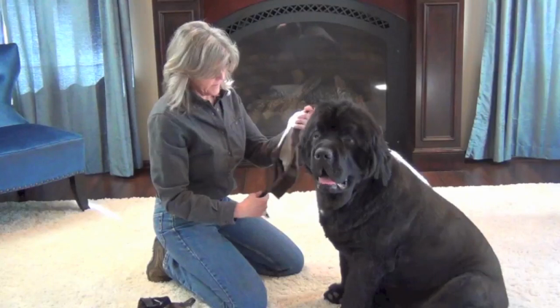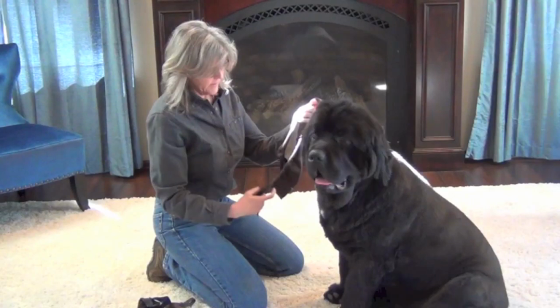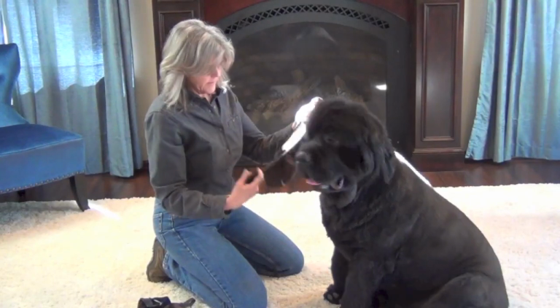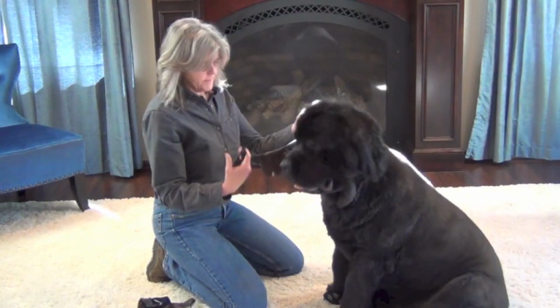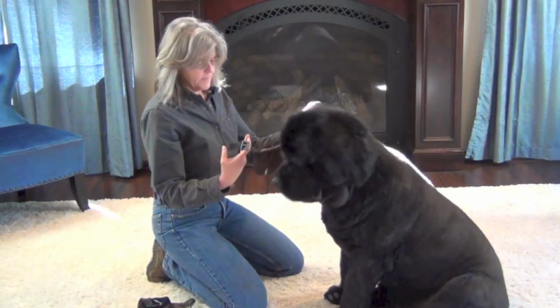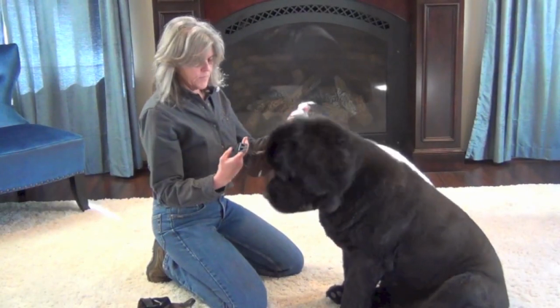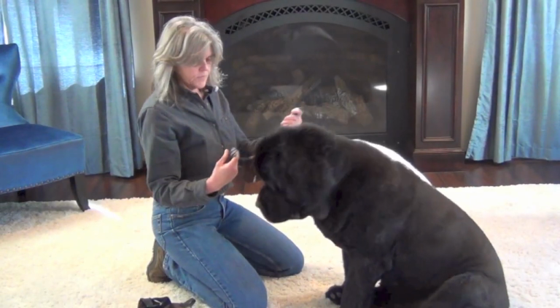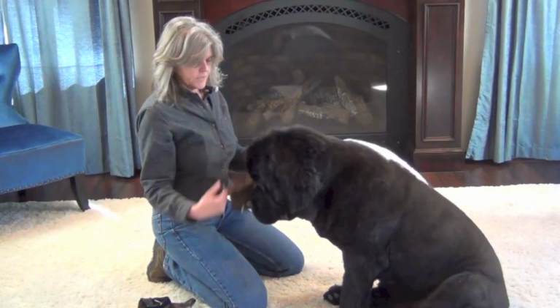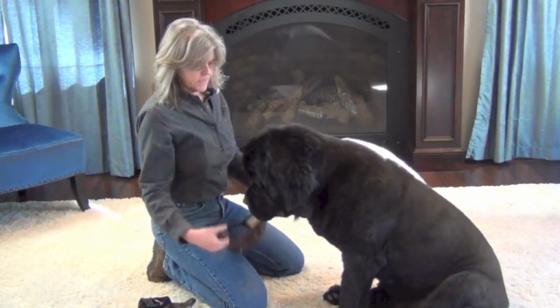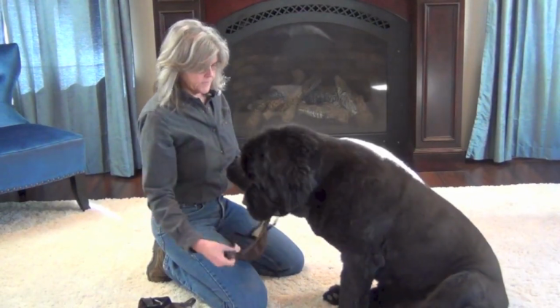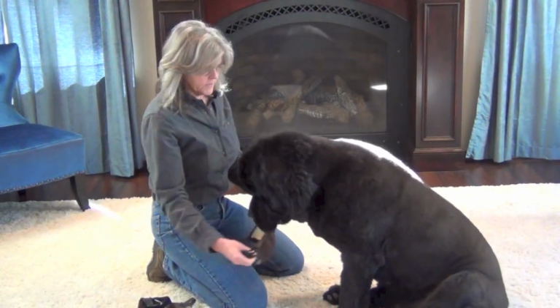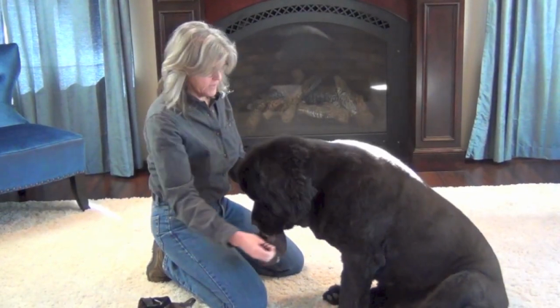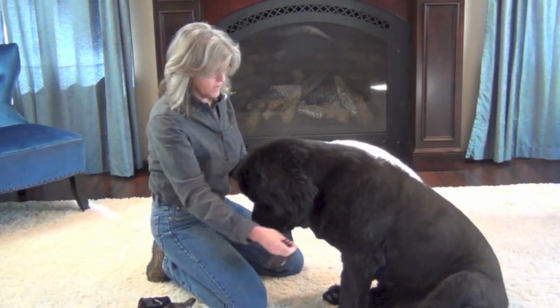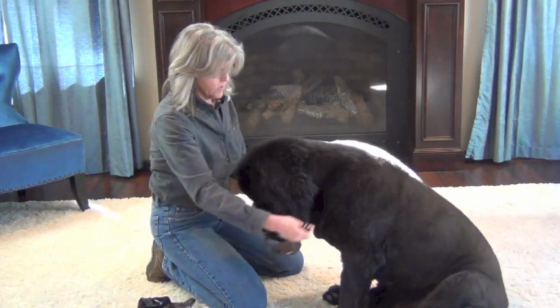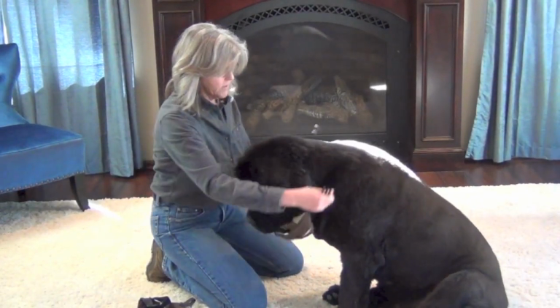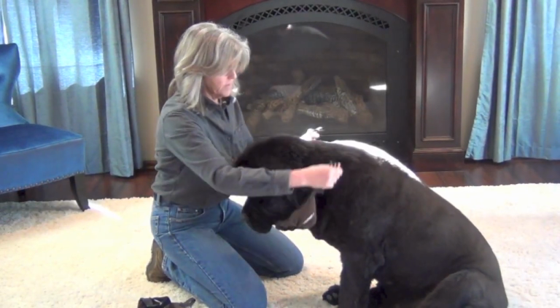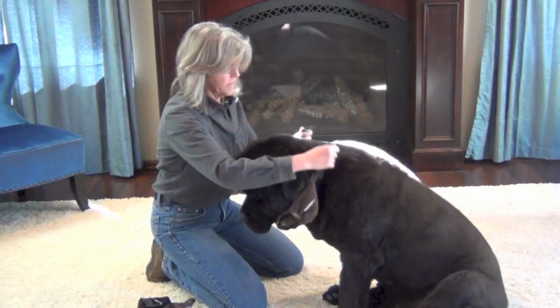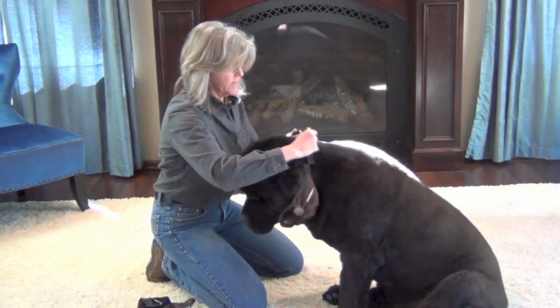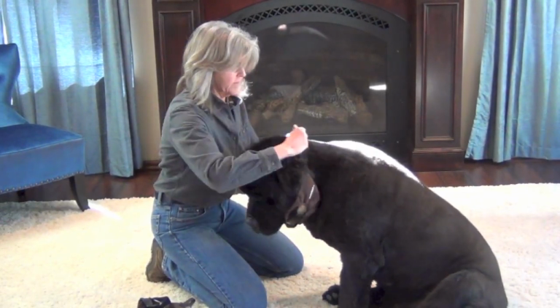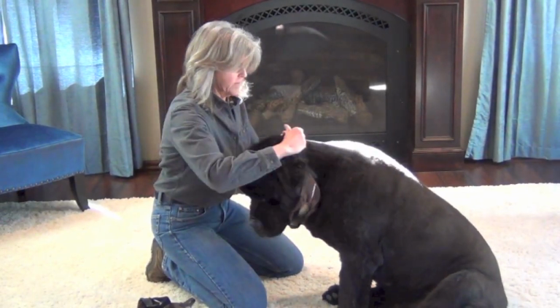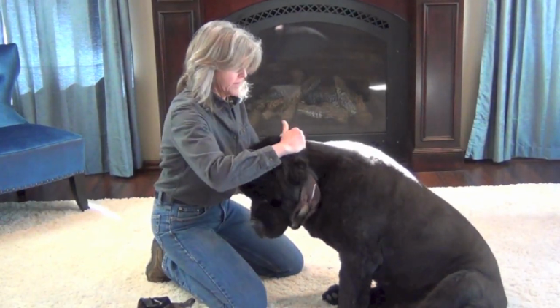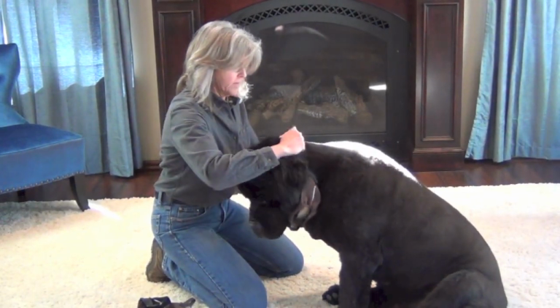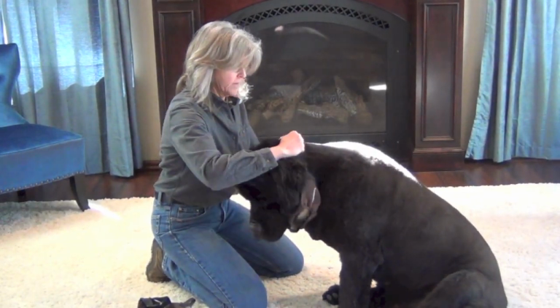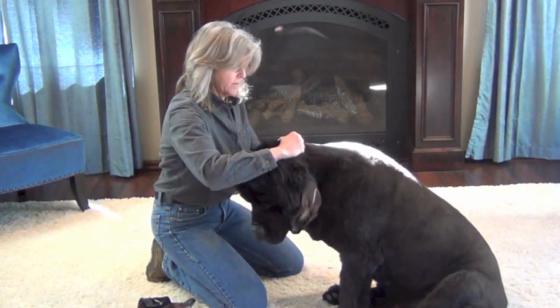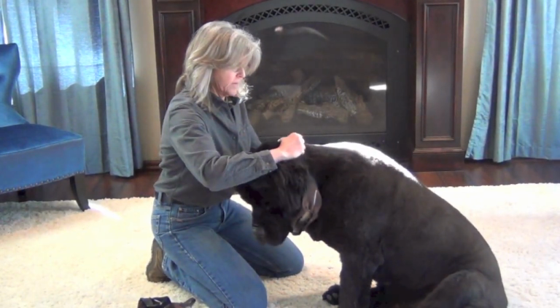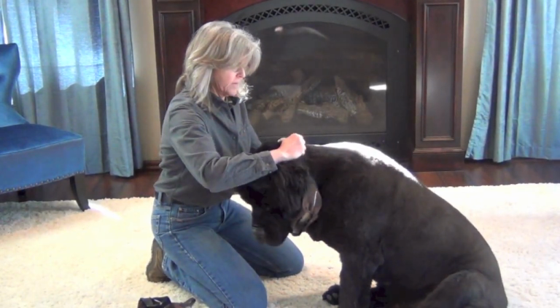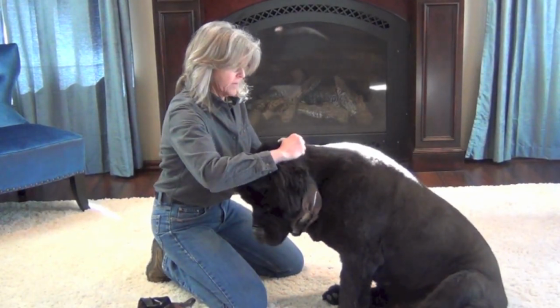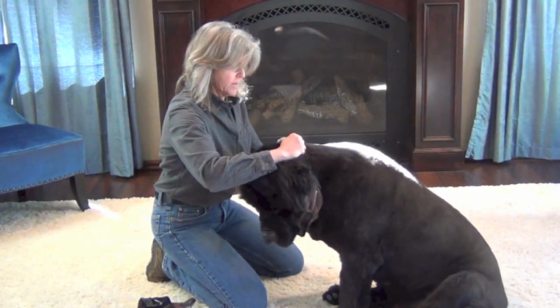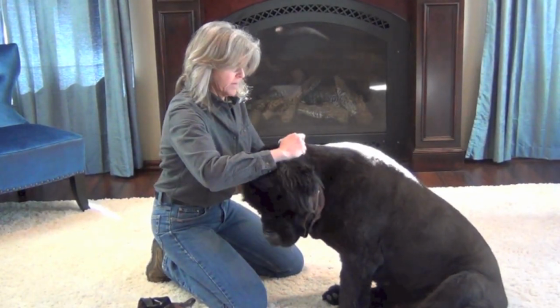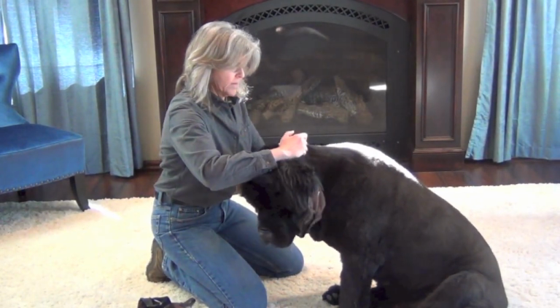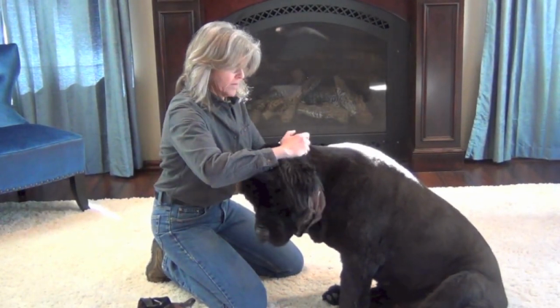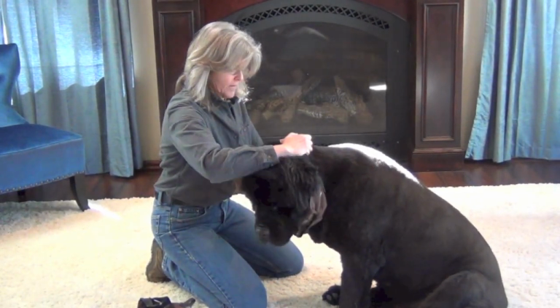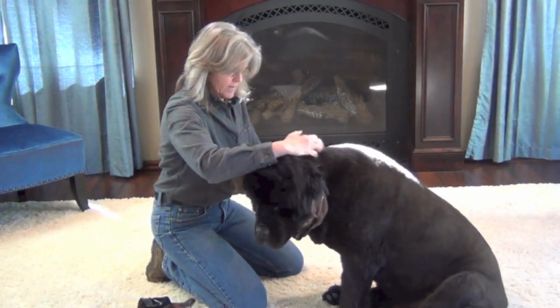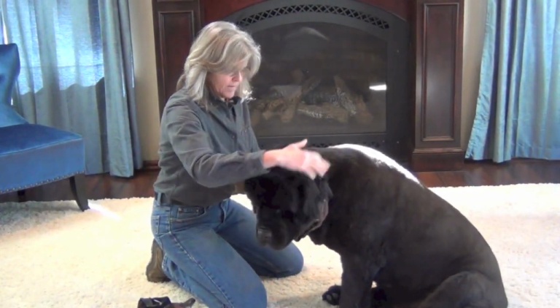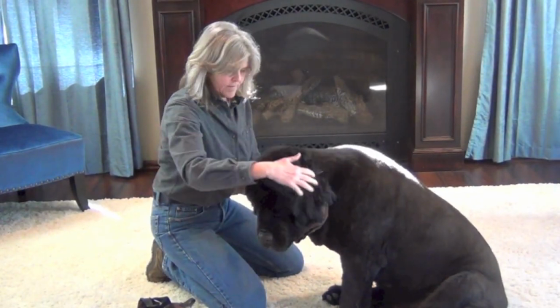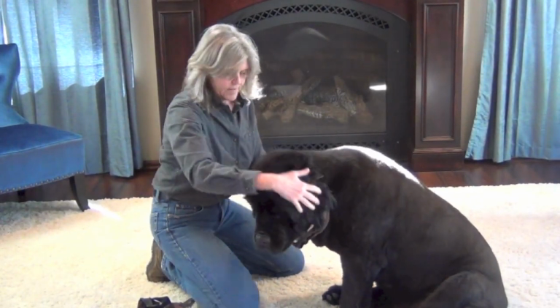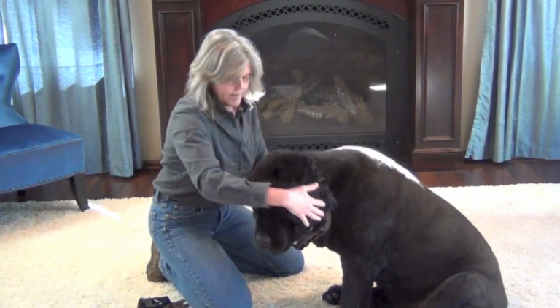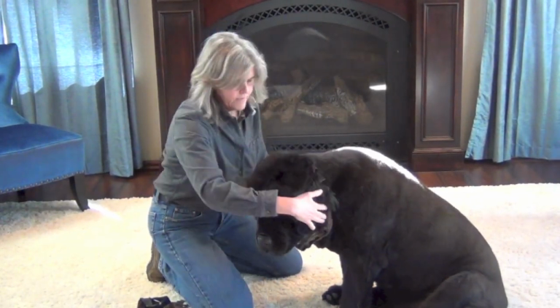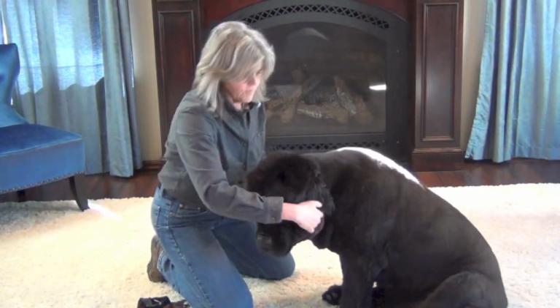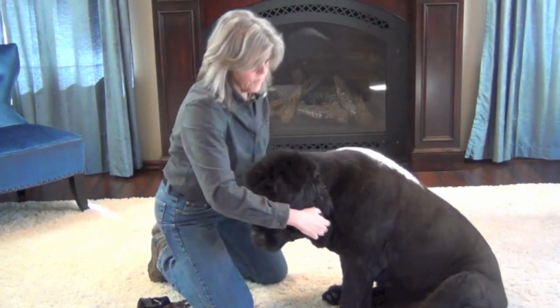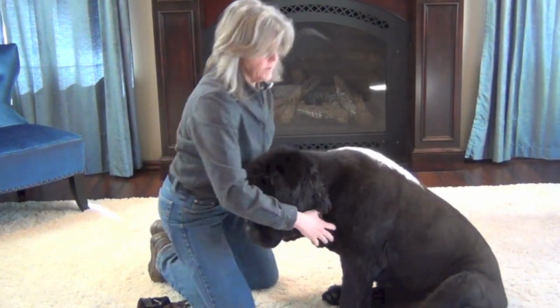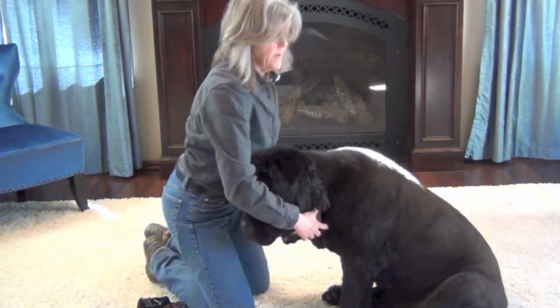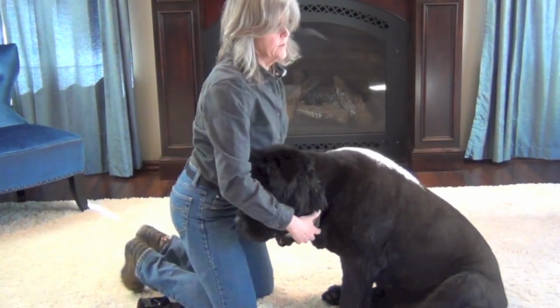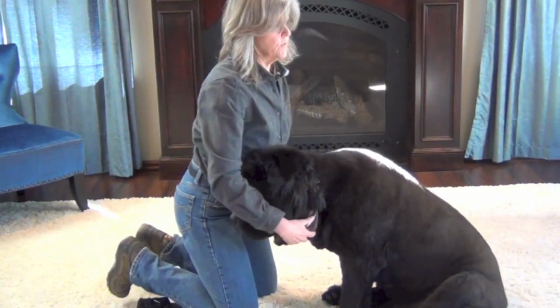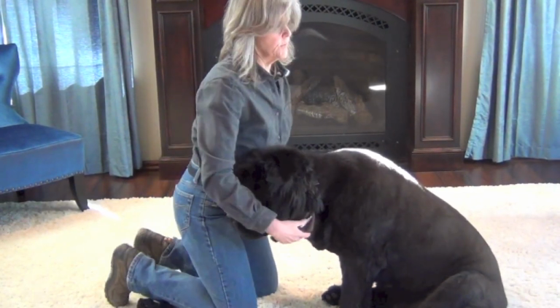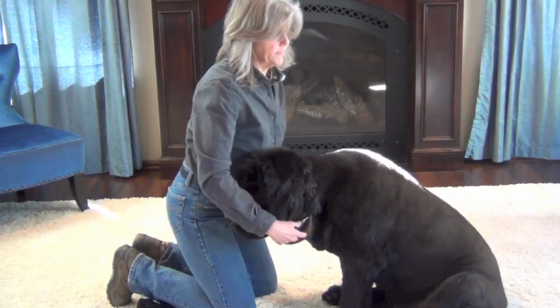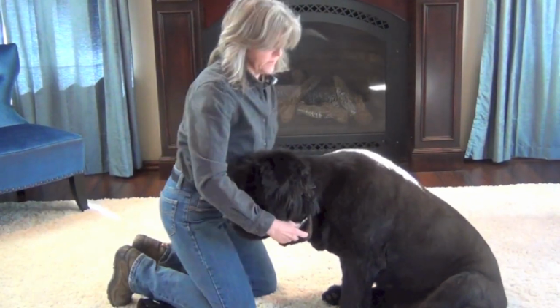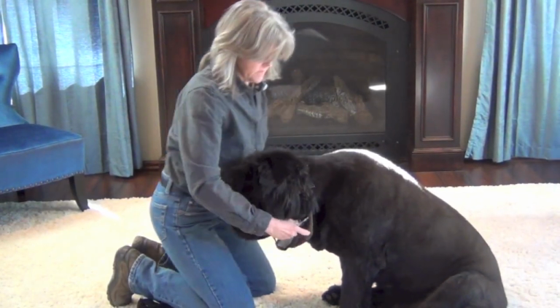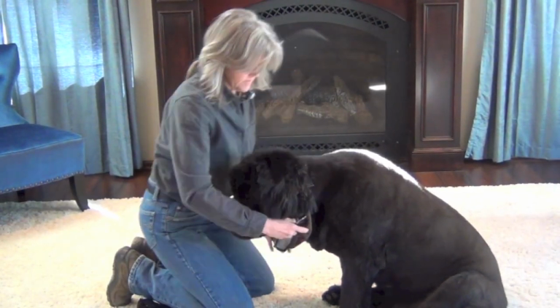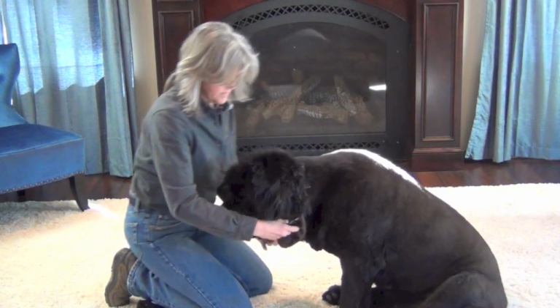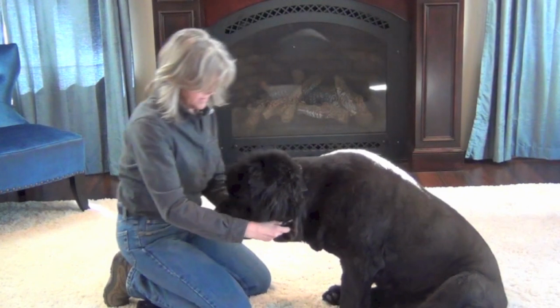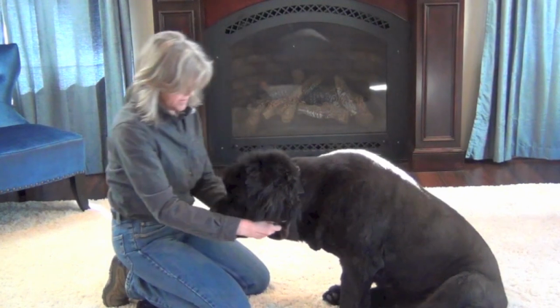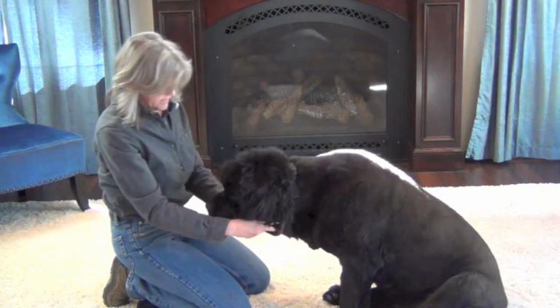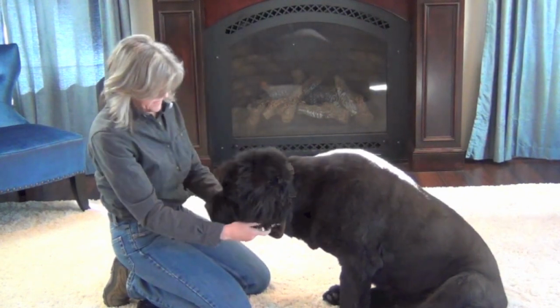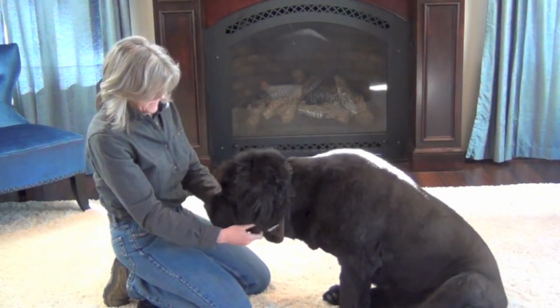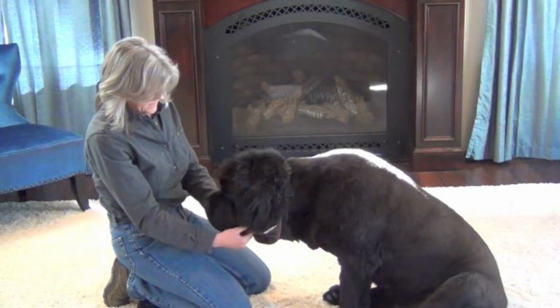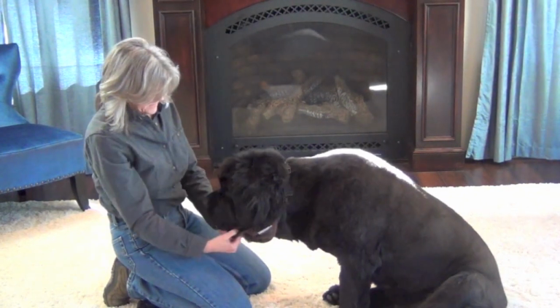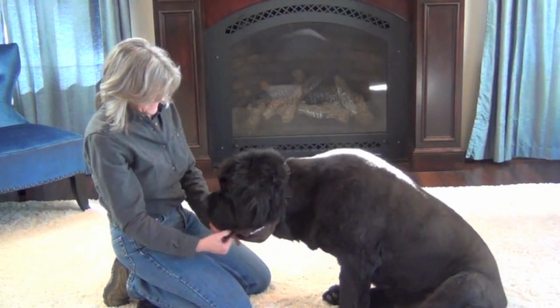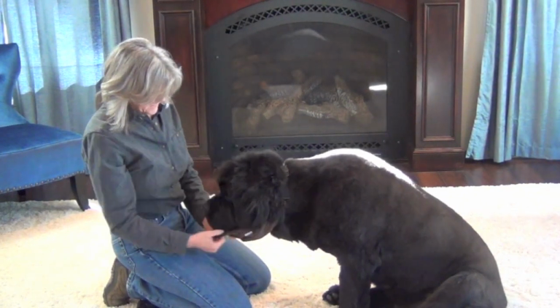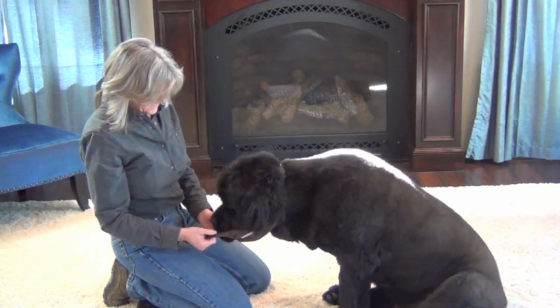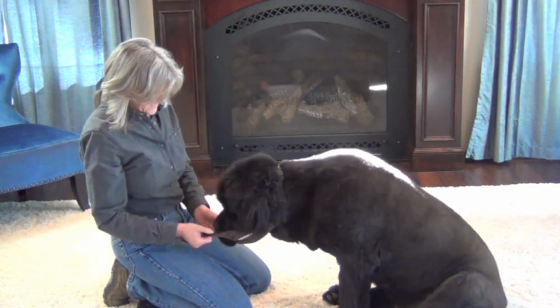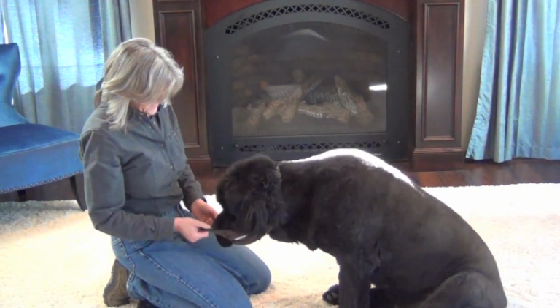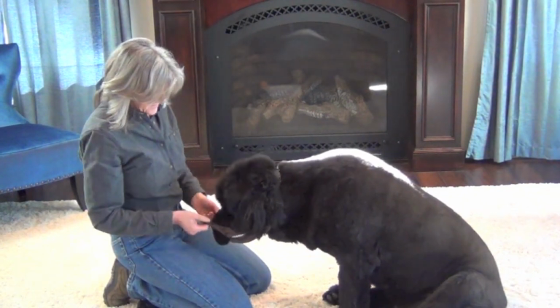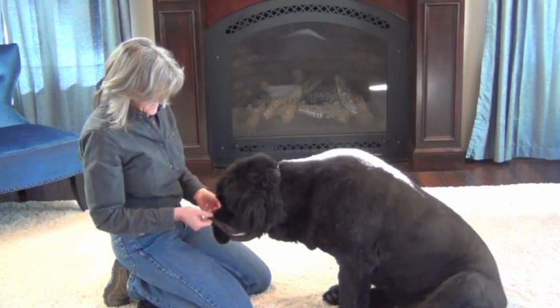Come here Moose, let's put this on. I know, I know, boss. Ready?